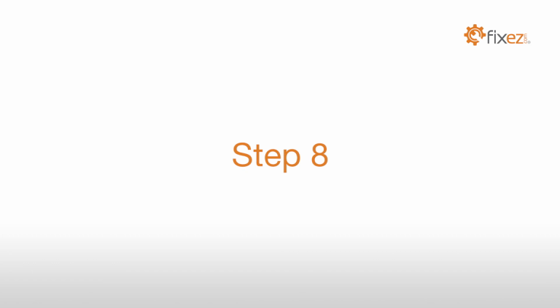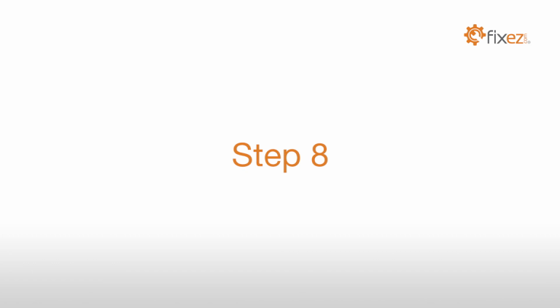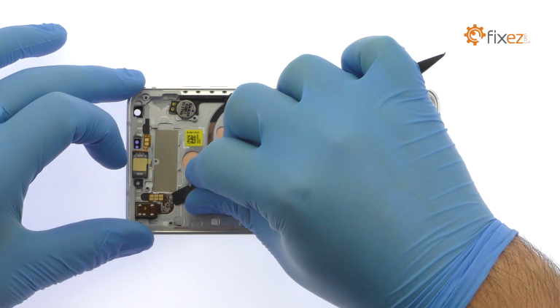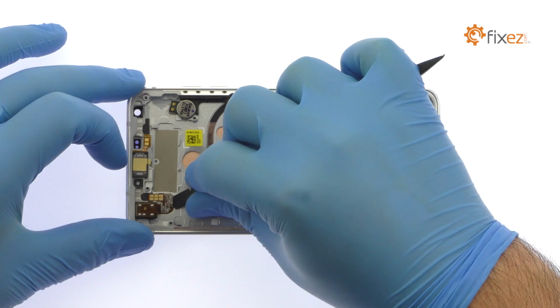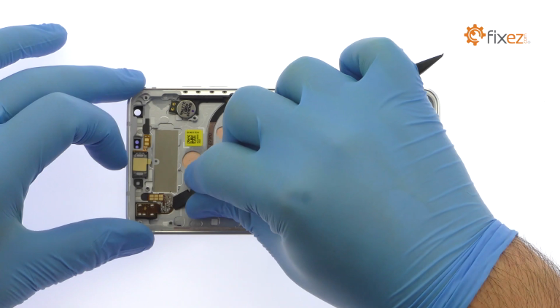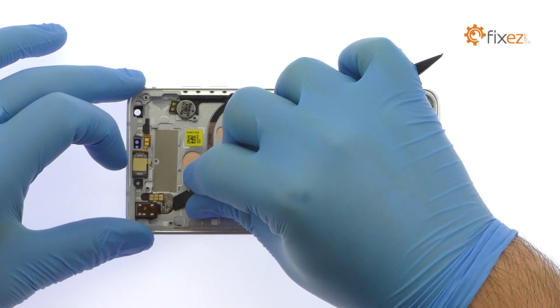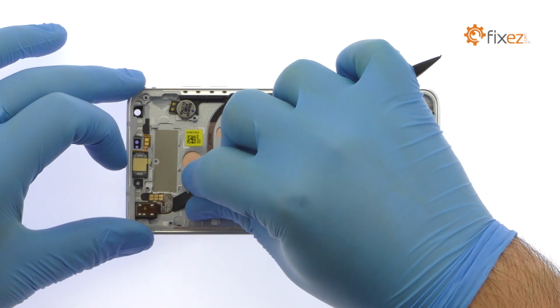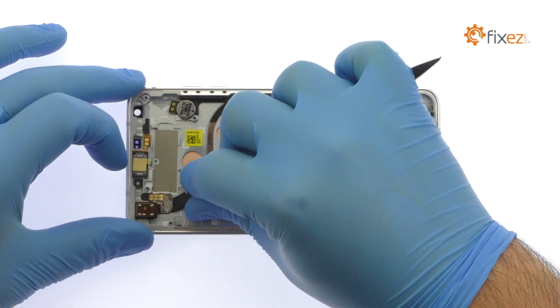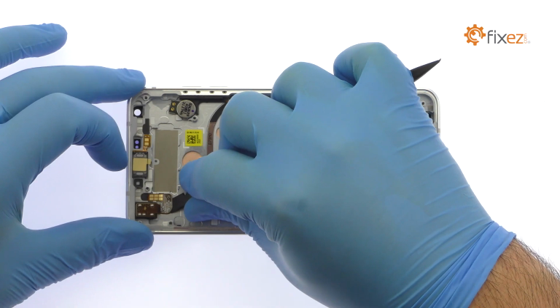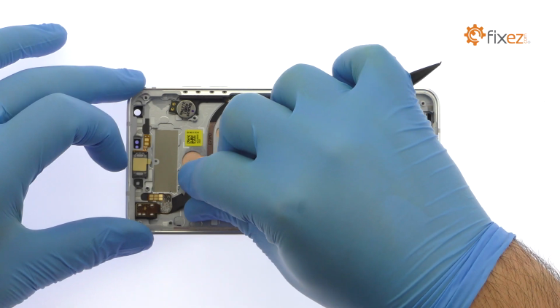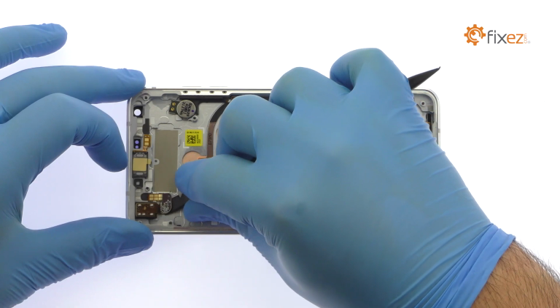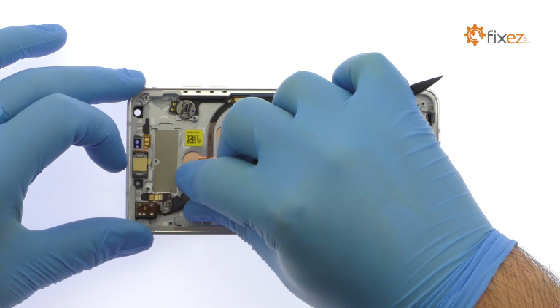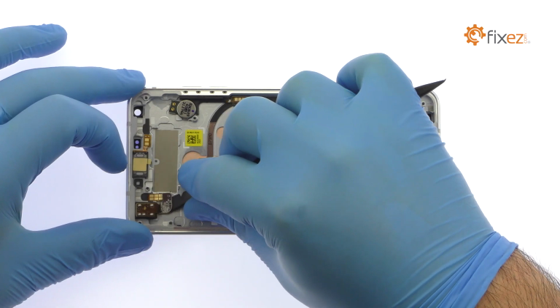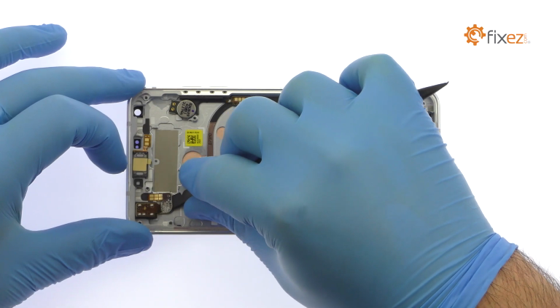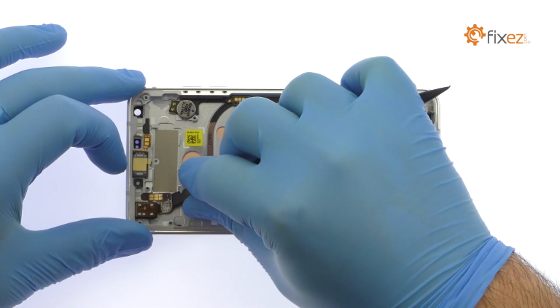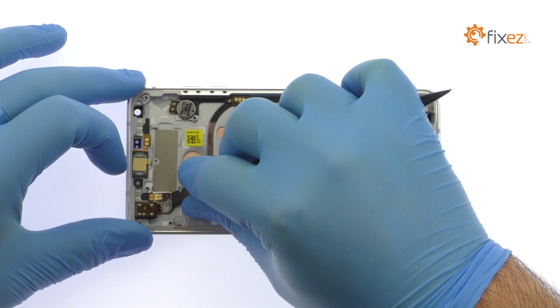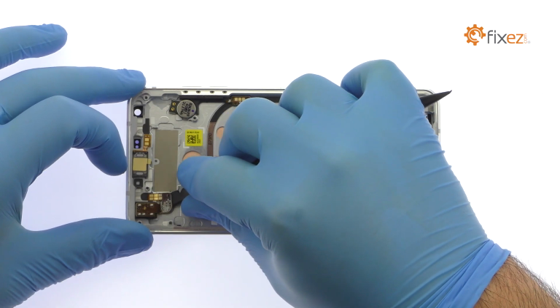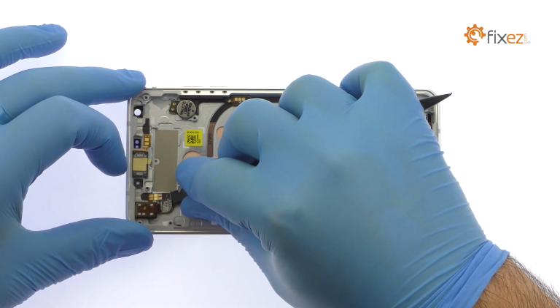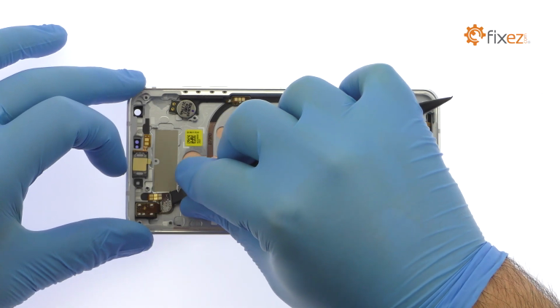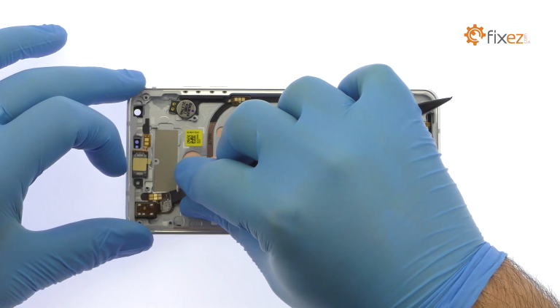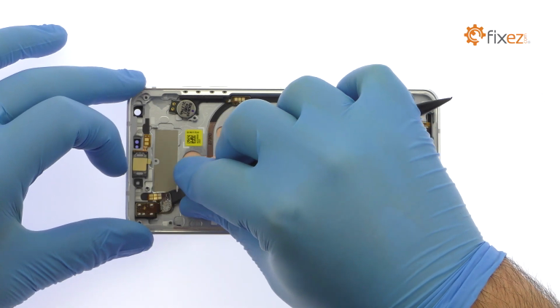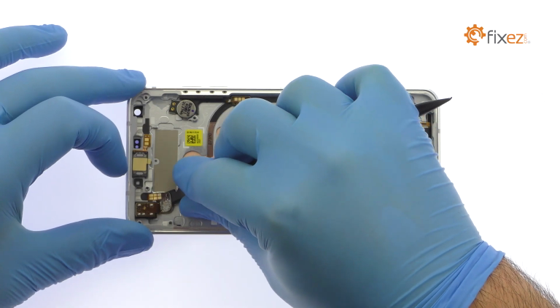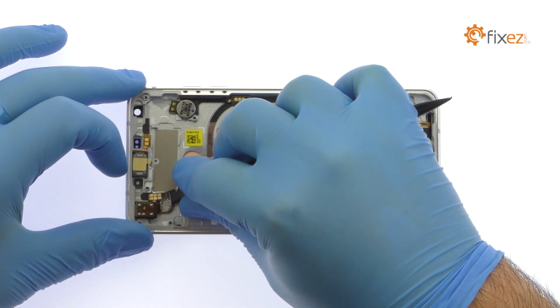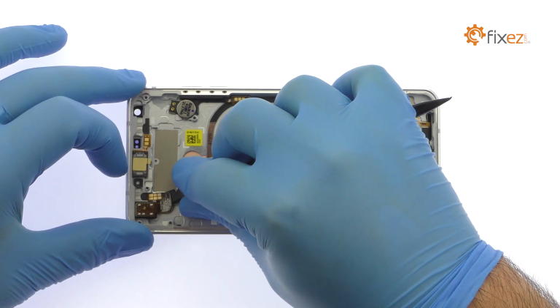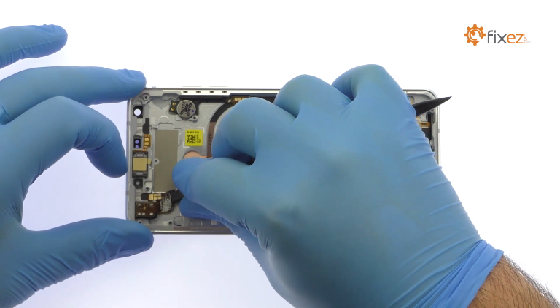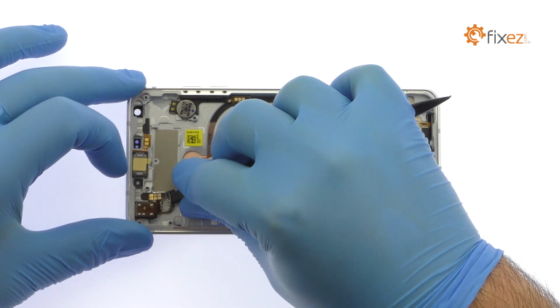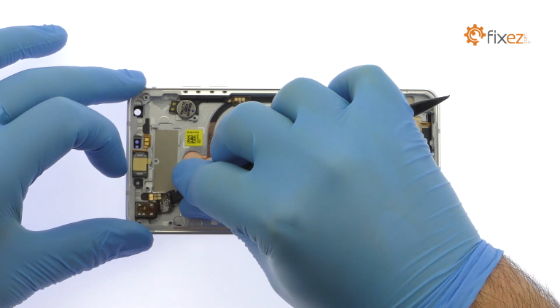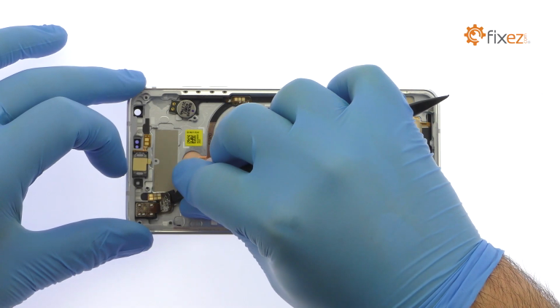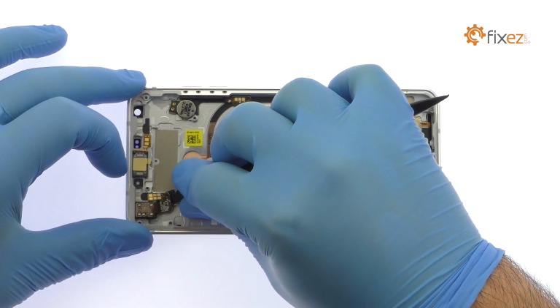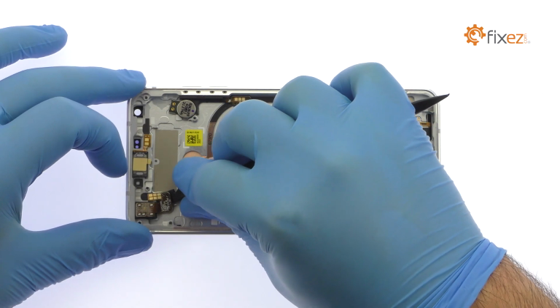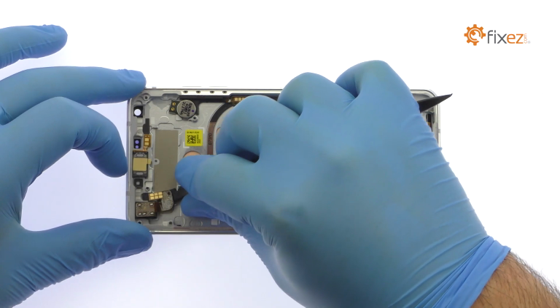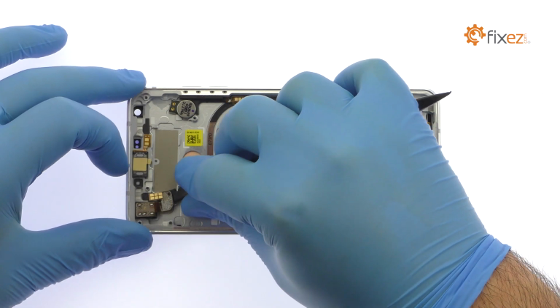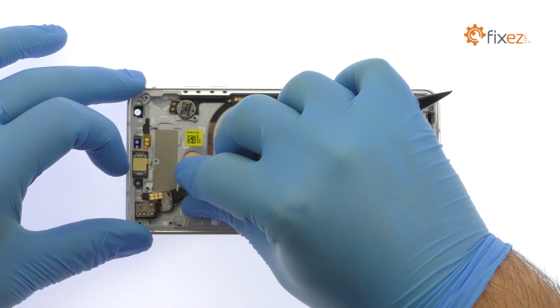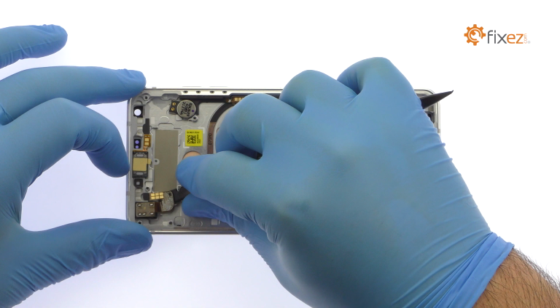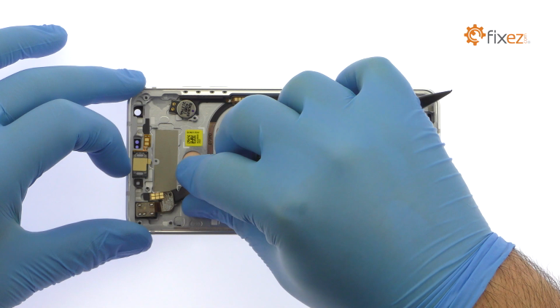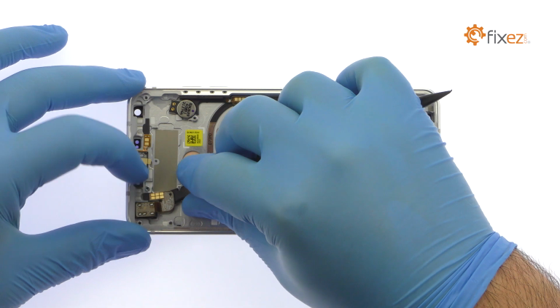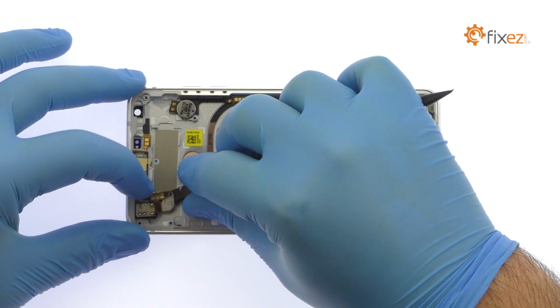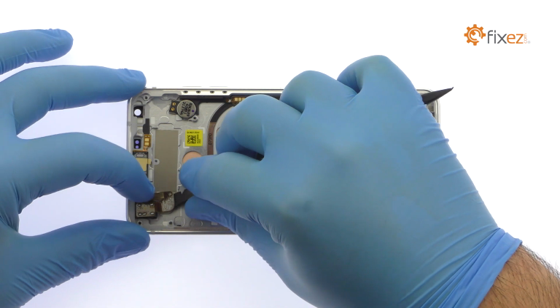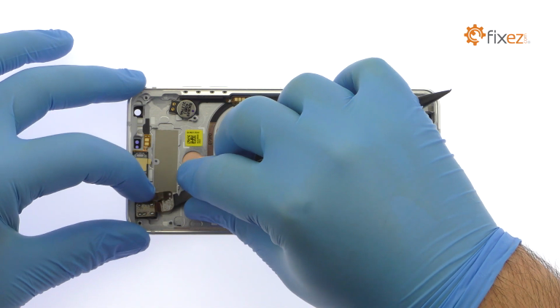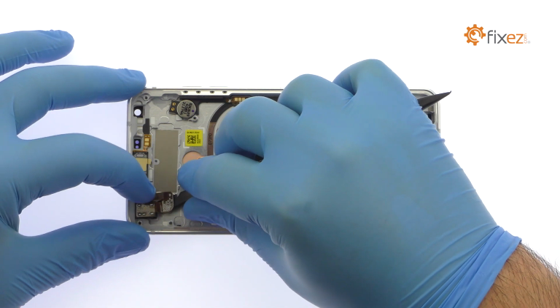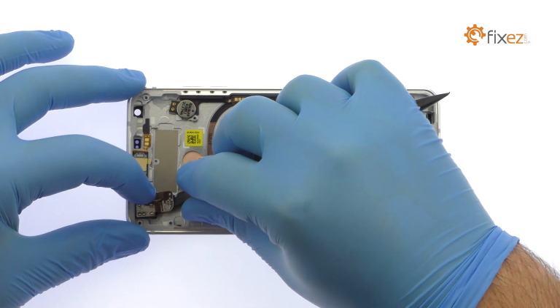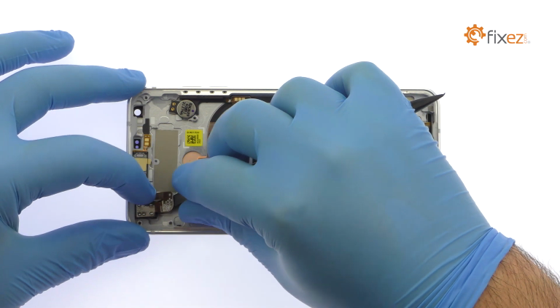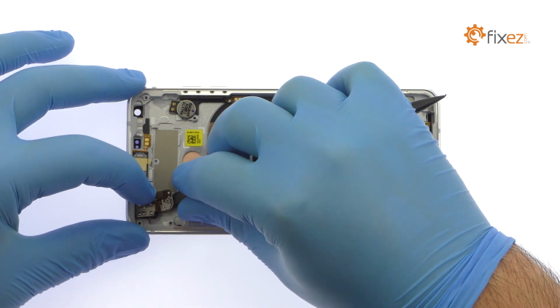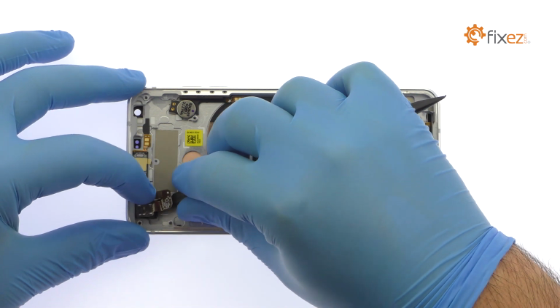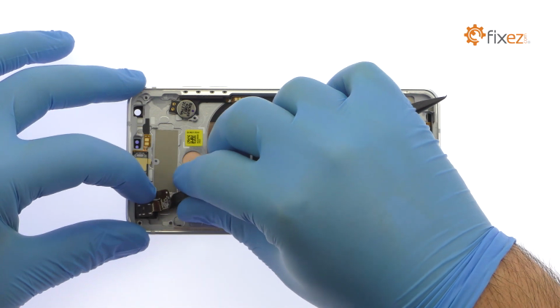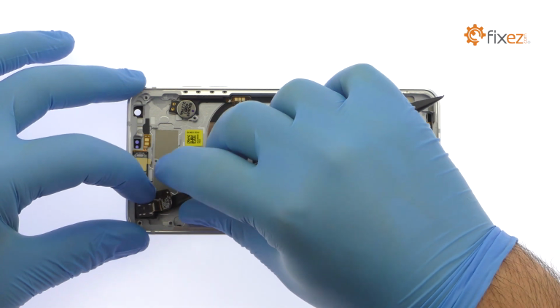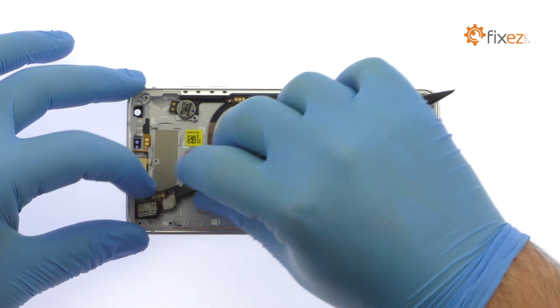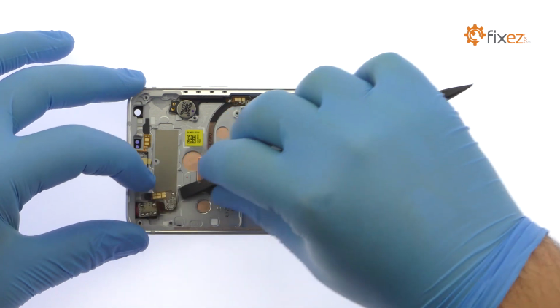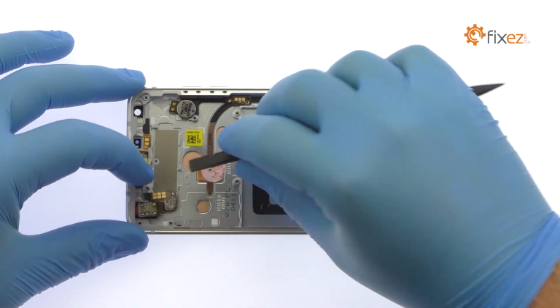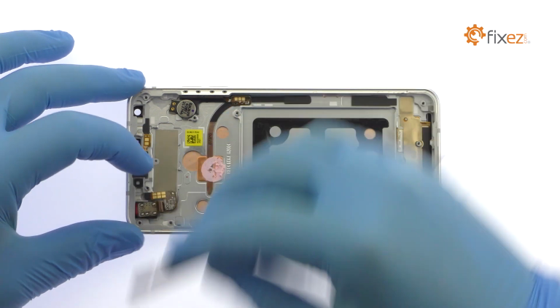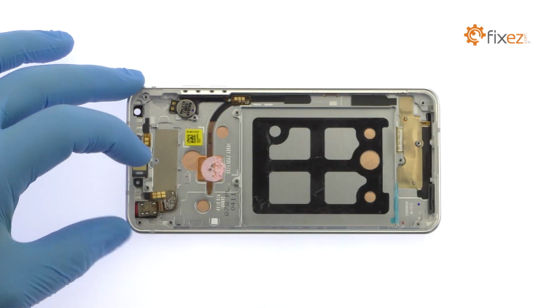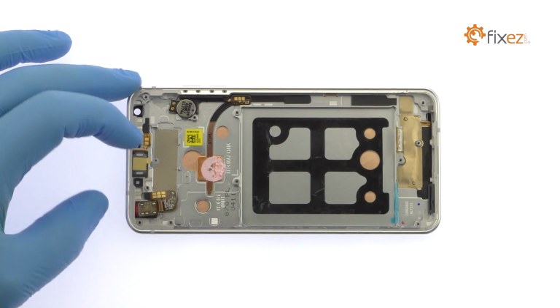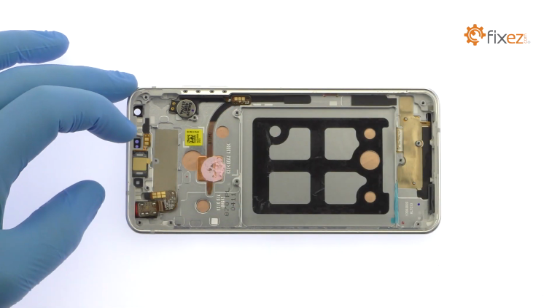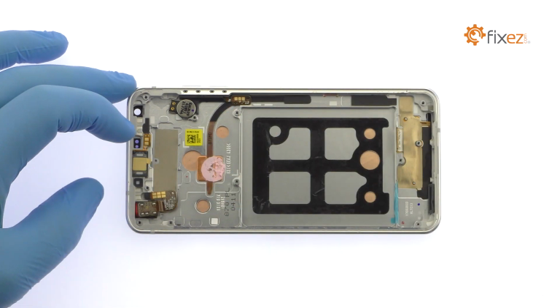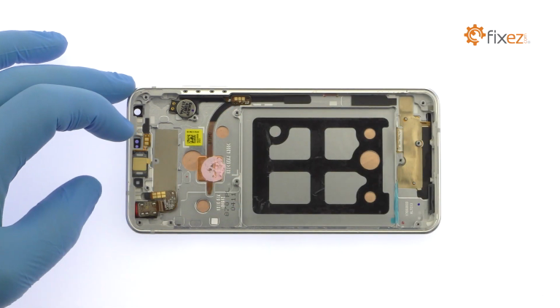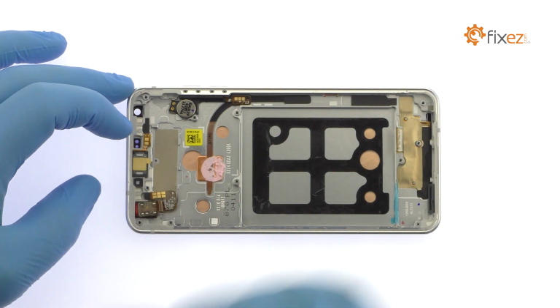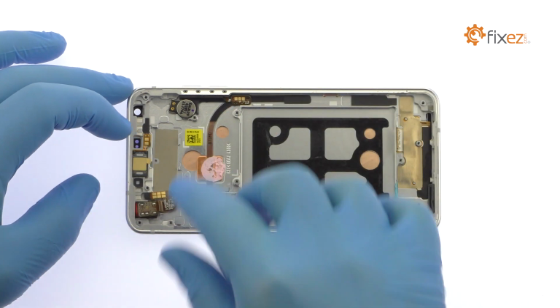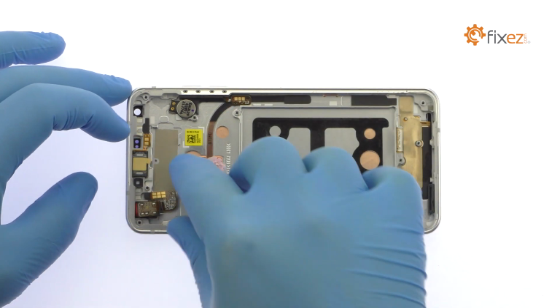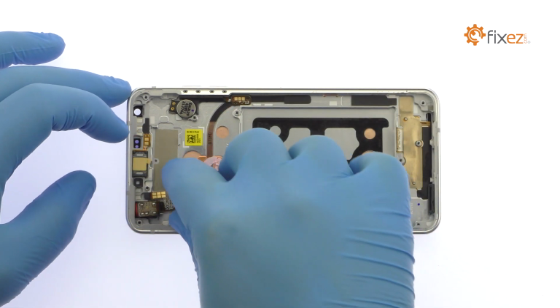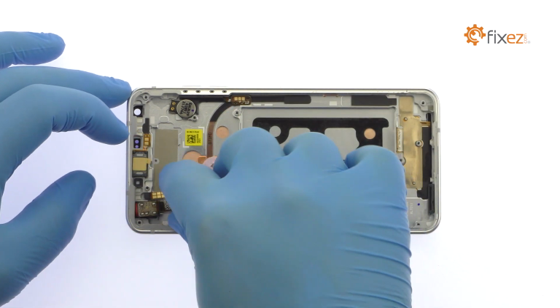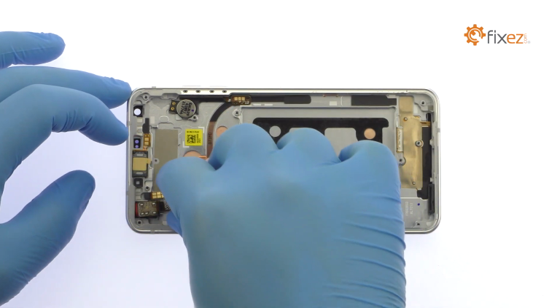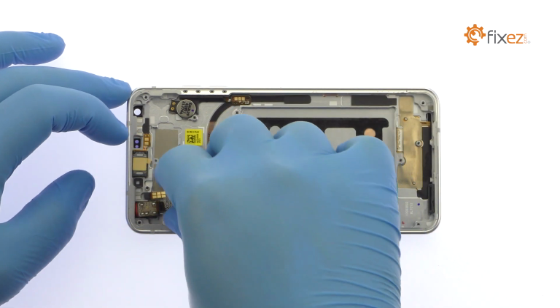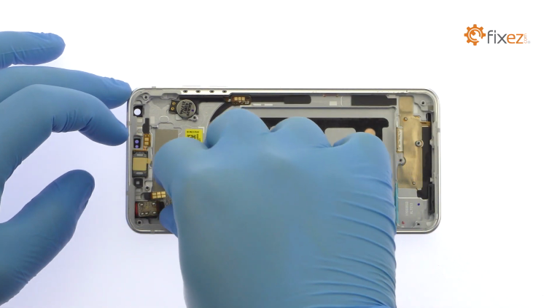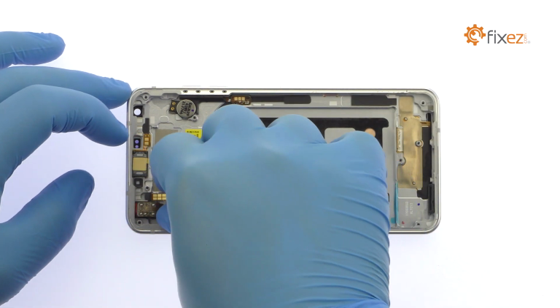The next components to remove are the modular 3.5-millimeter headphone jack, earpiece speaker, and spring-contact-connected vibrator.